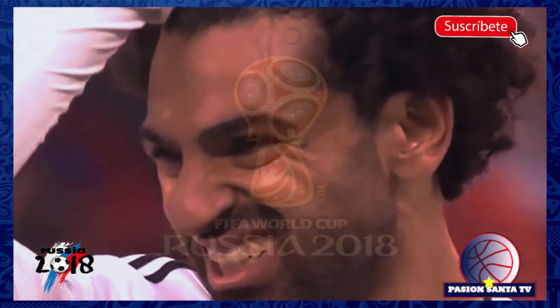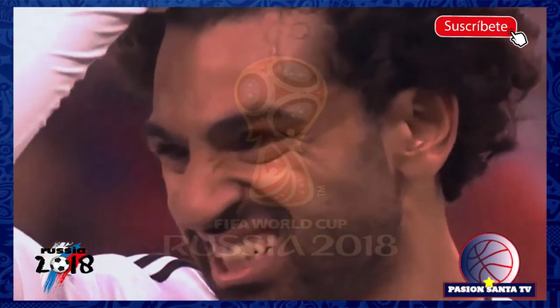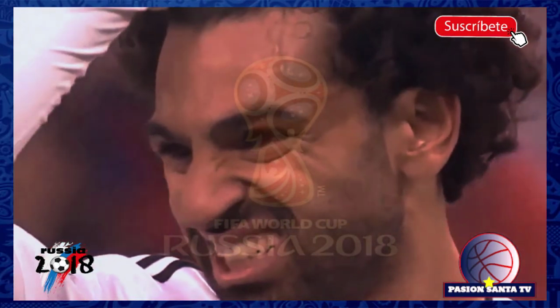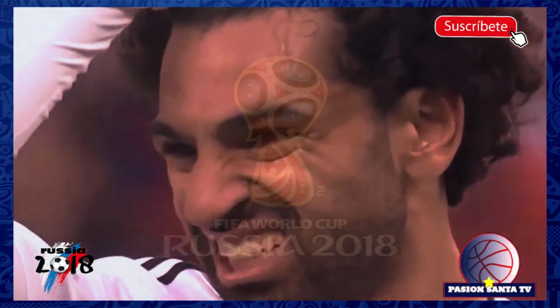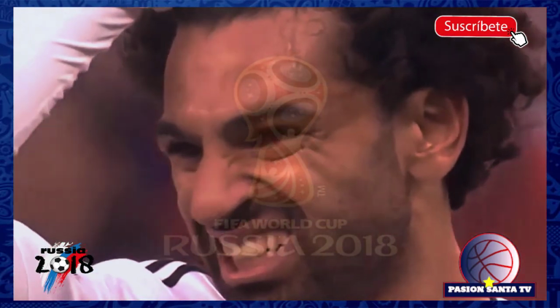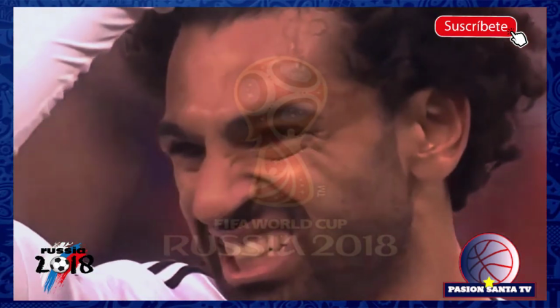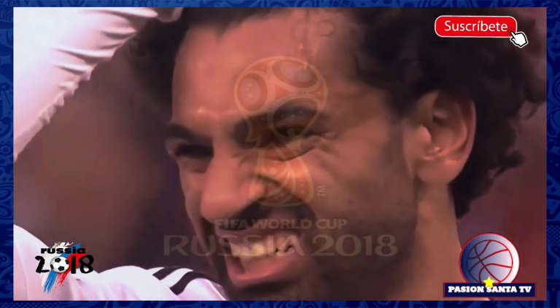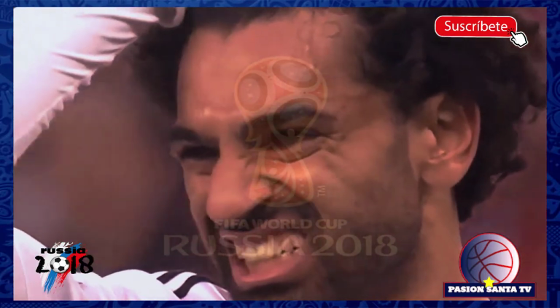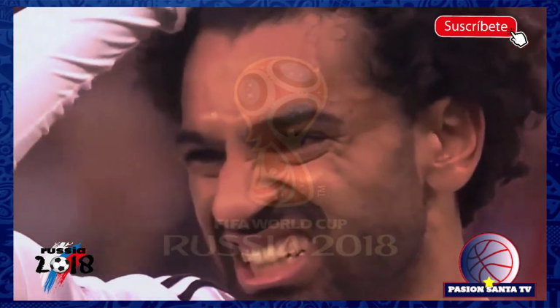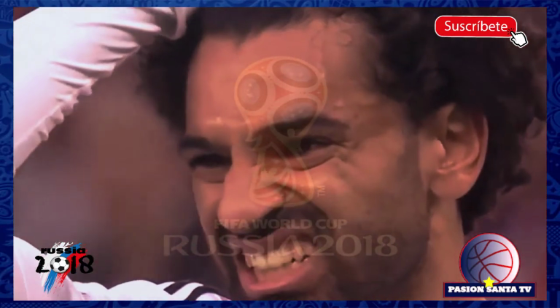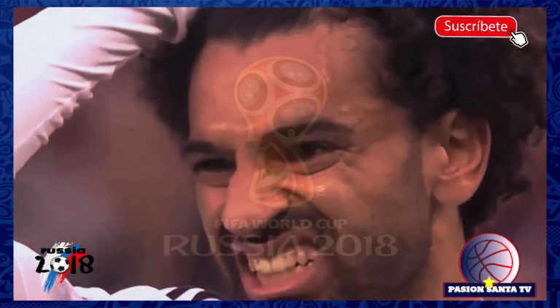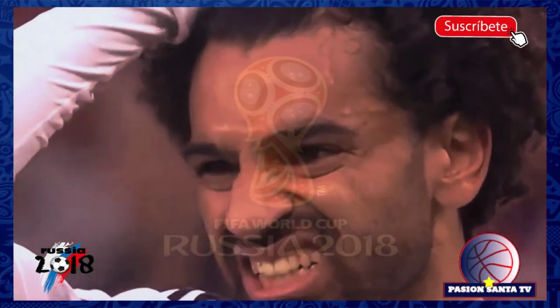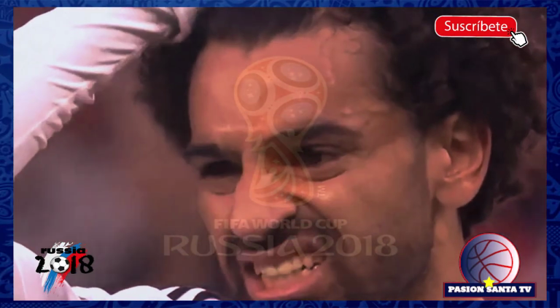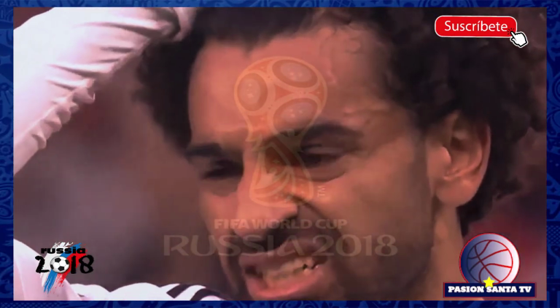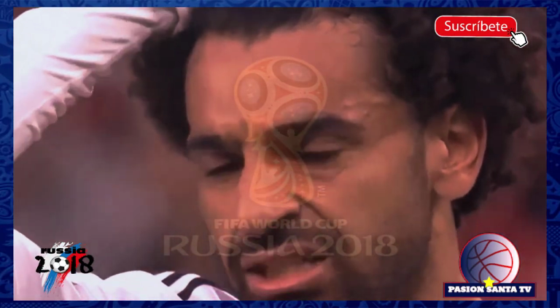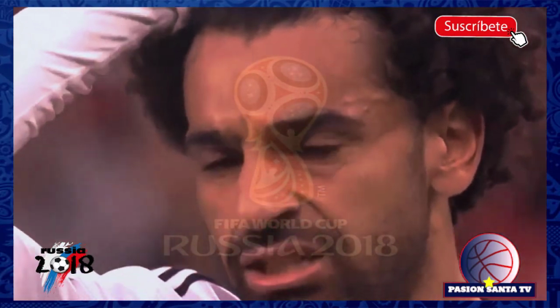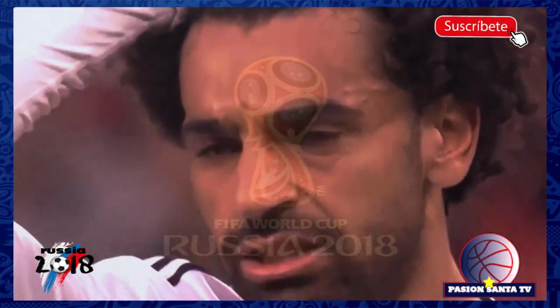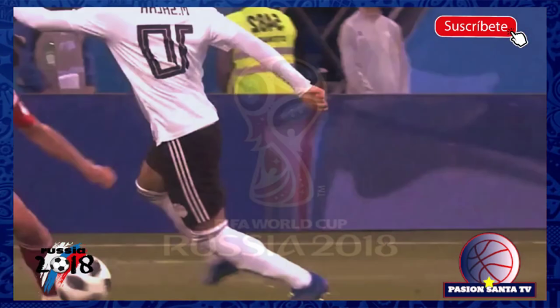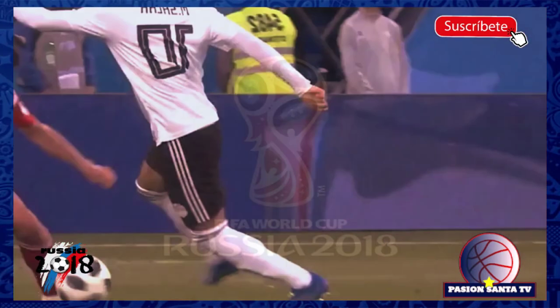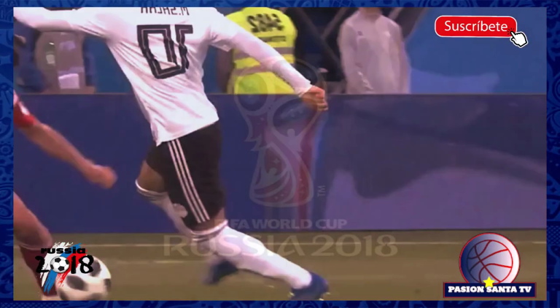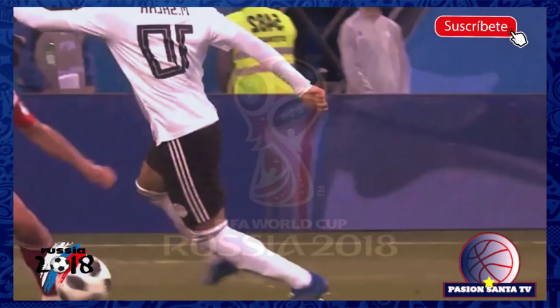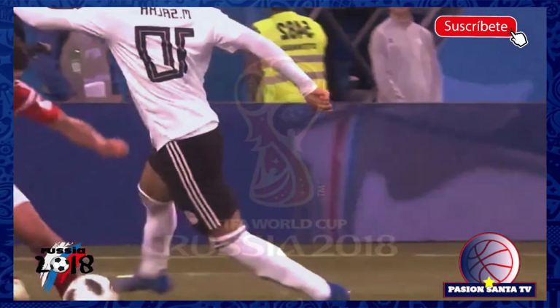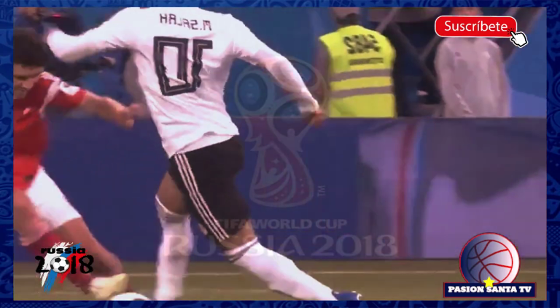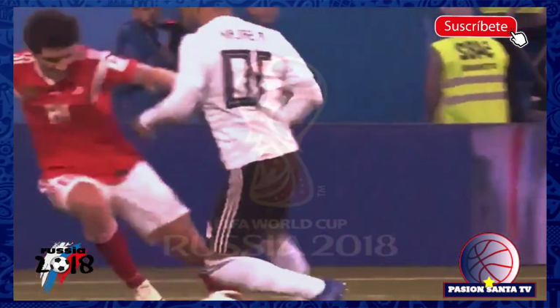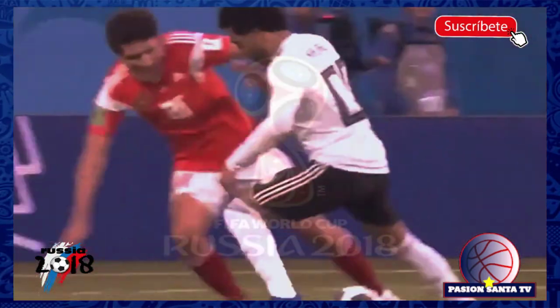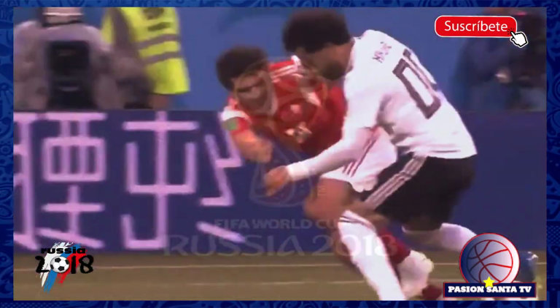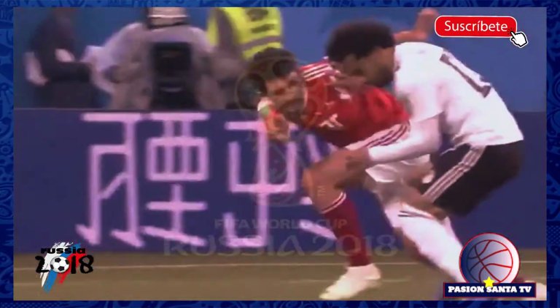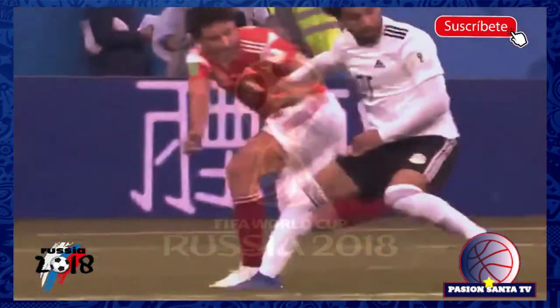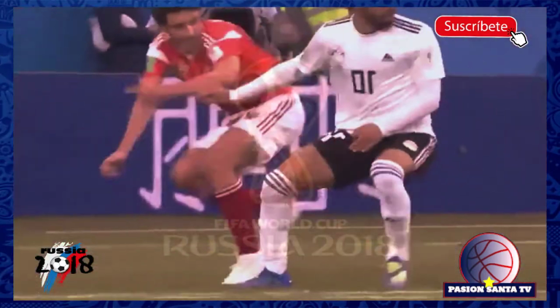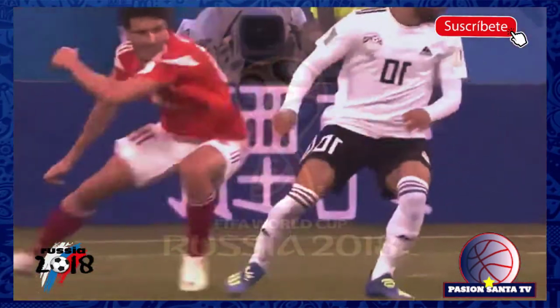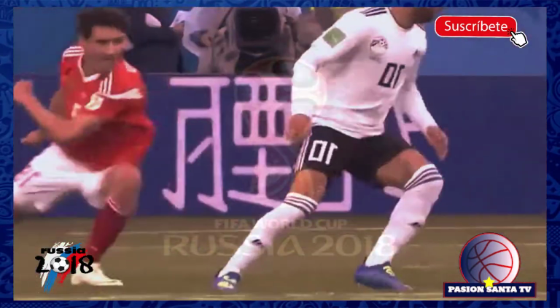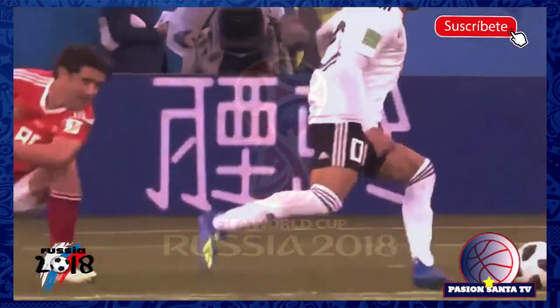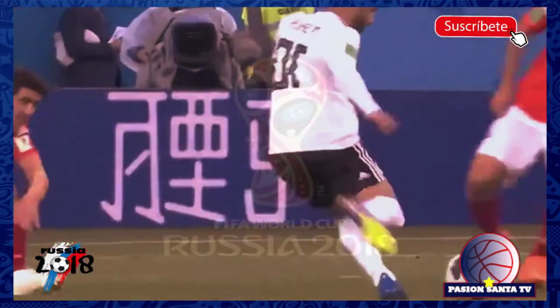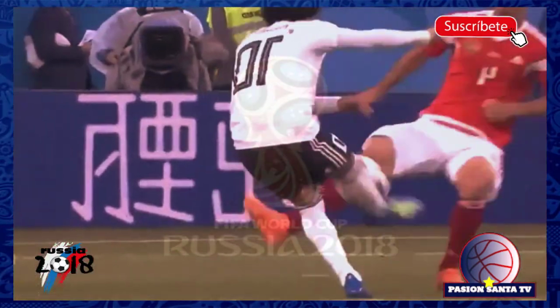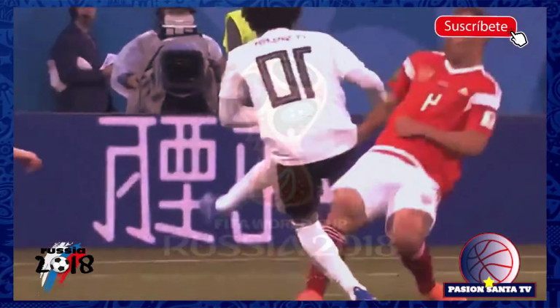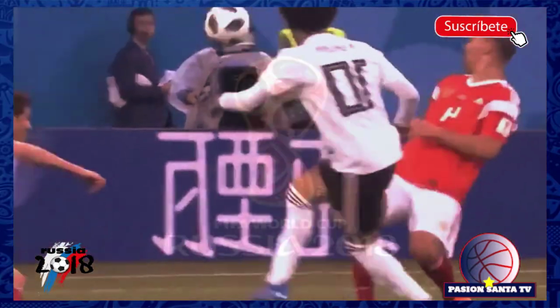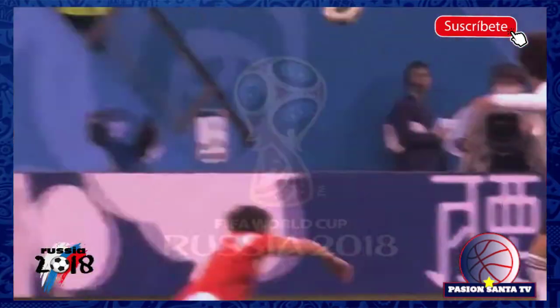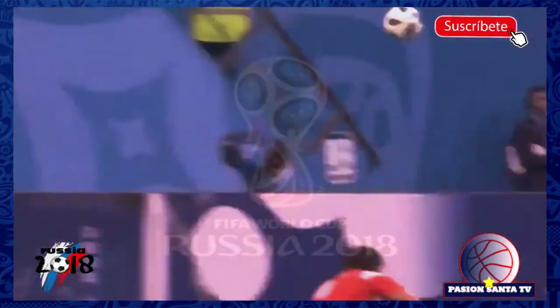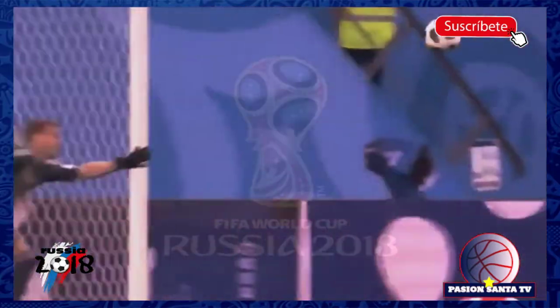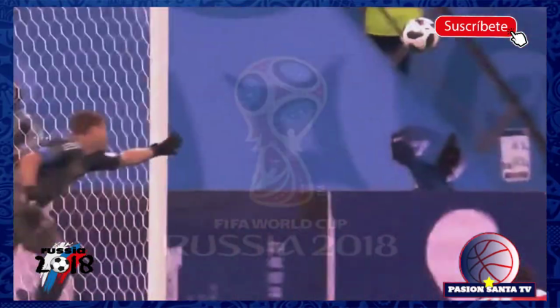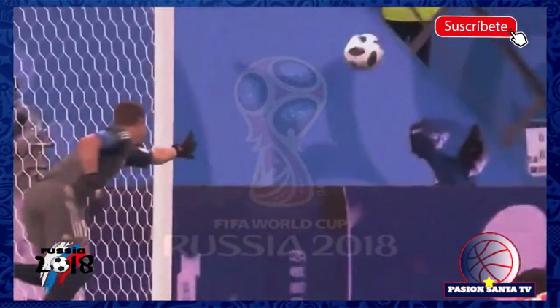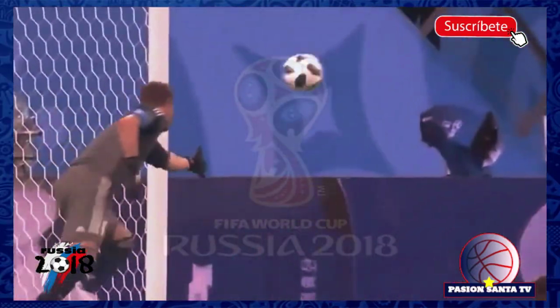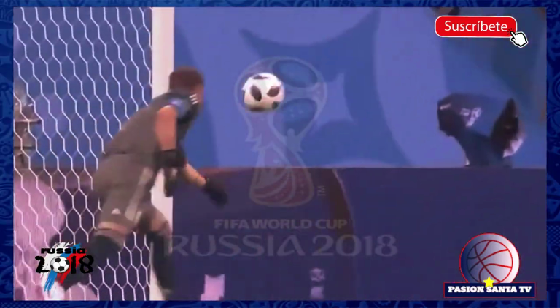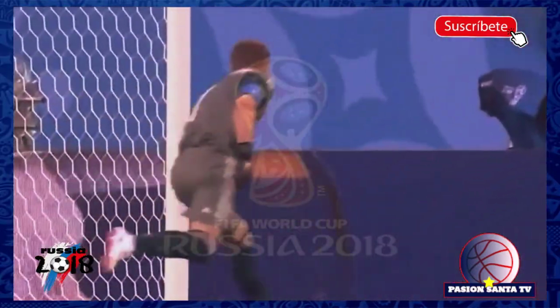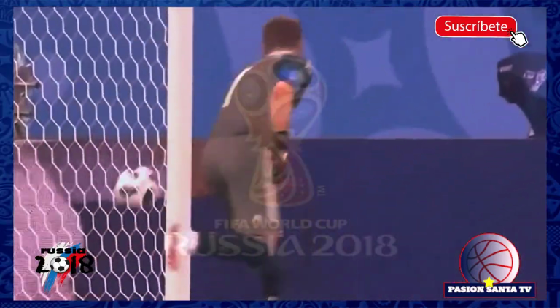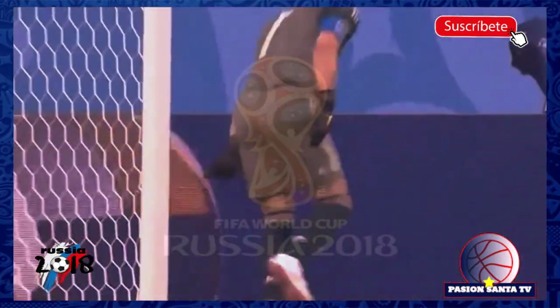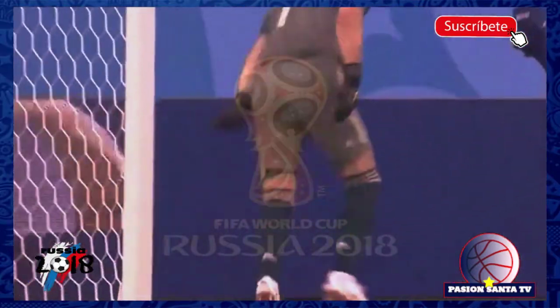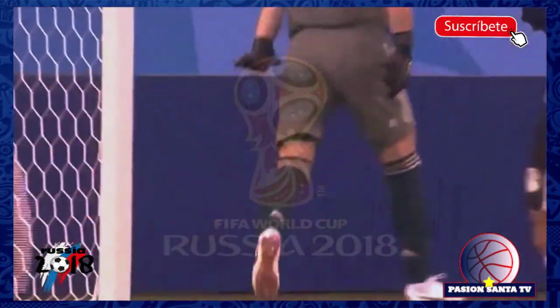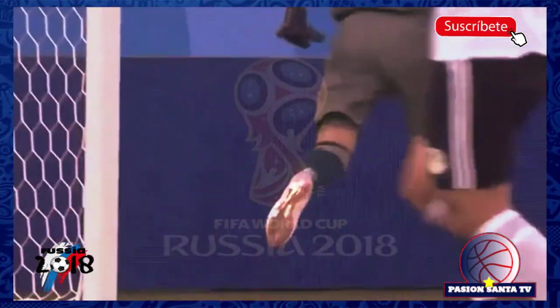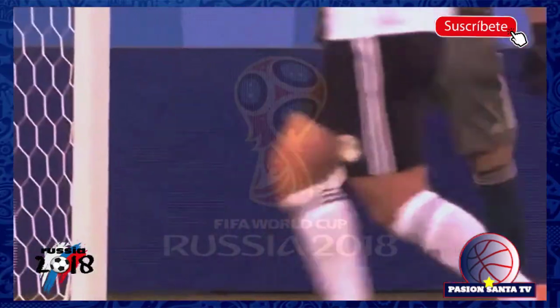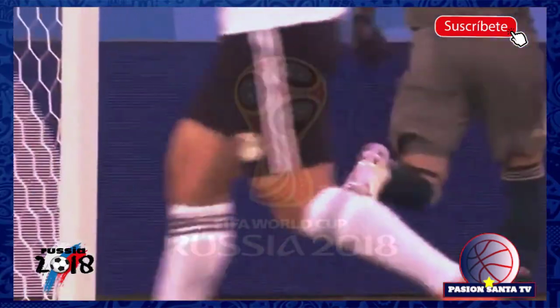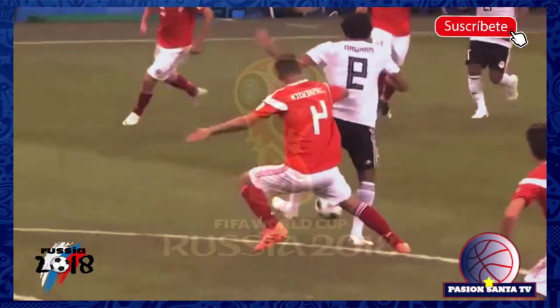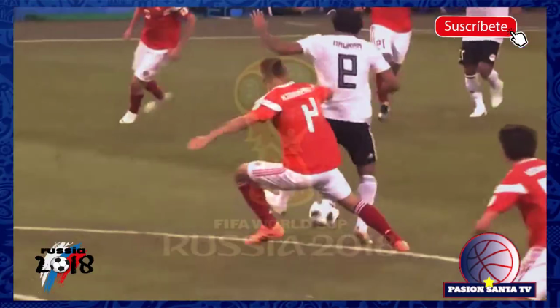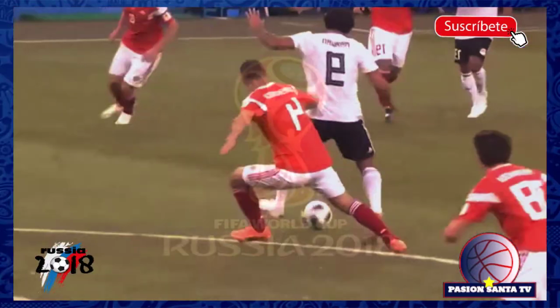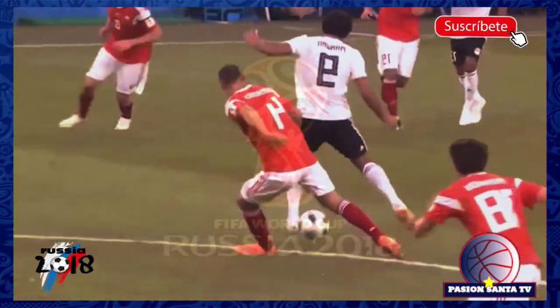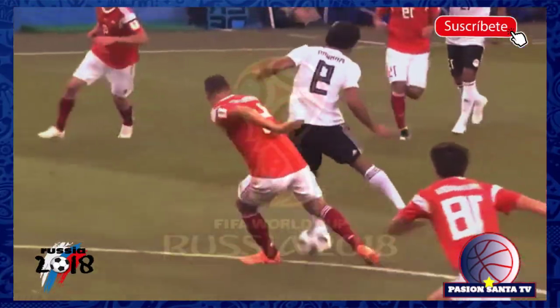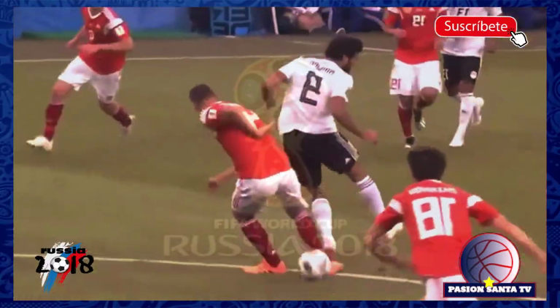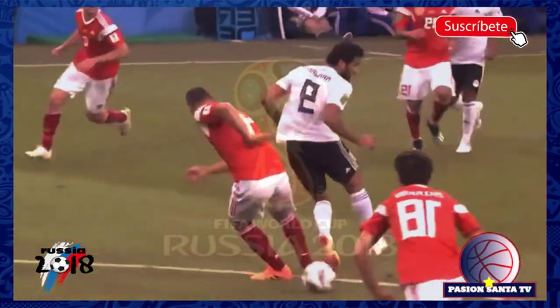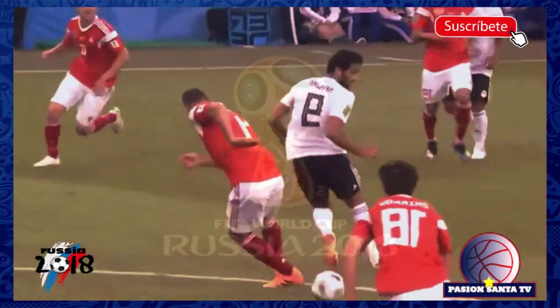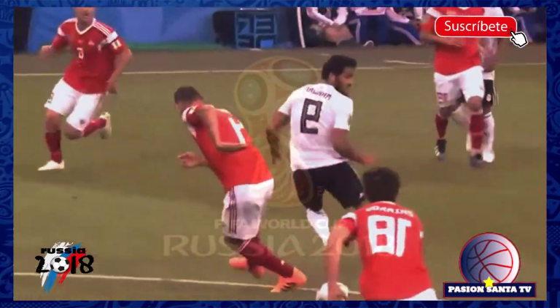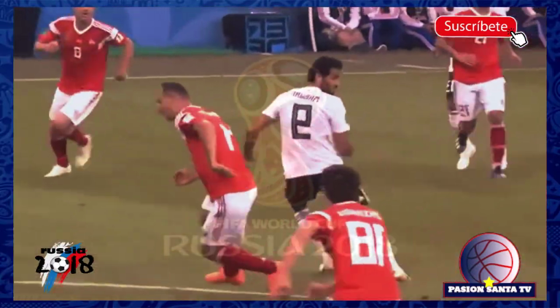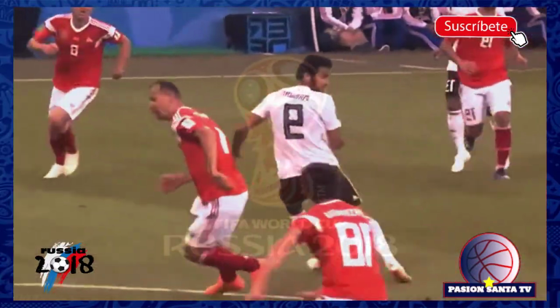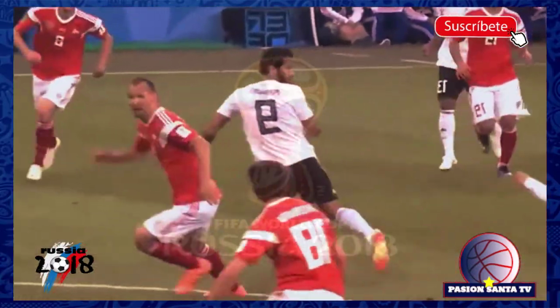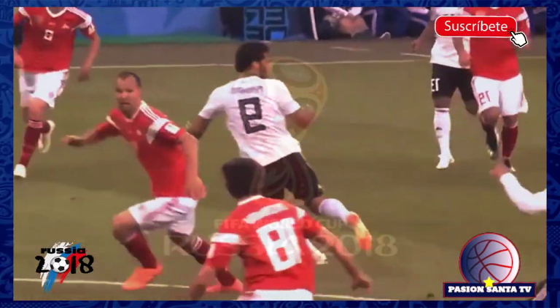The only surprise is that the net didn't bulge. Exactly the position we've seen him score so many times. Good effort.